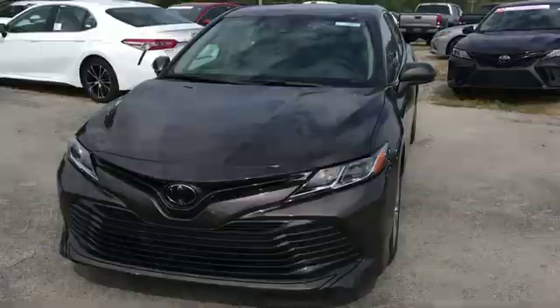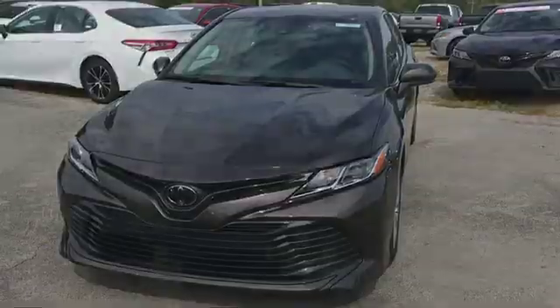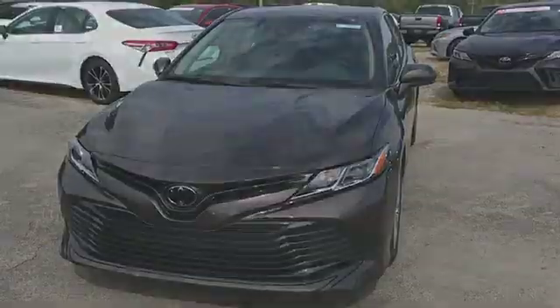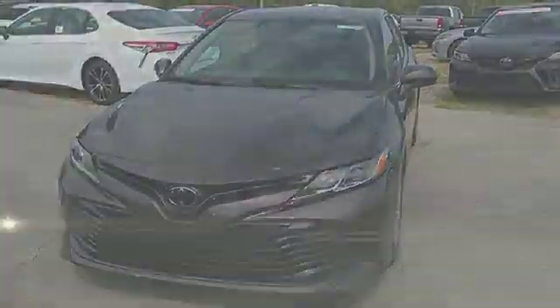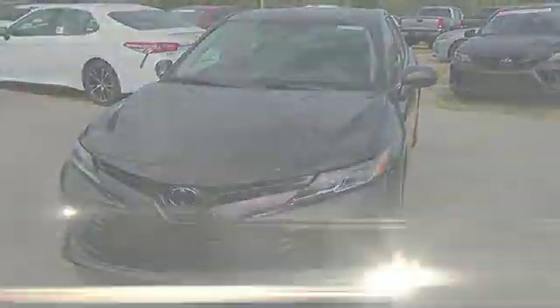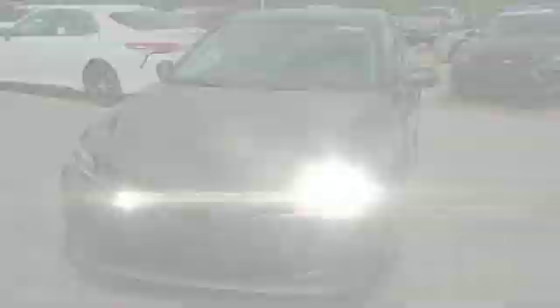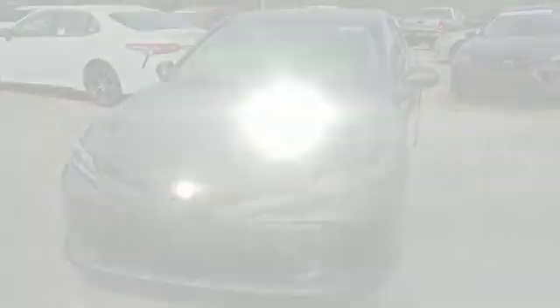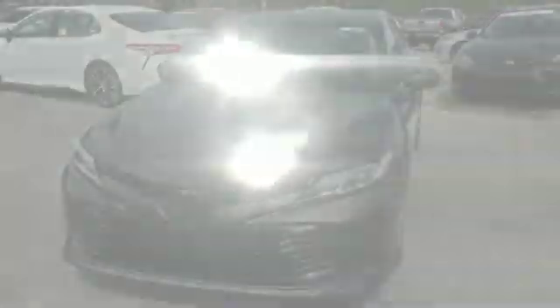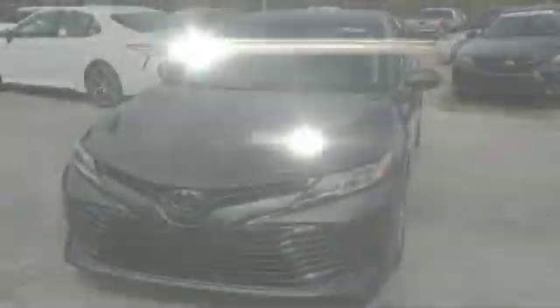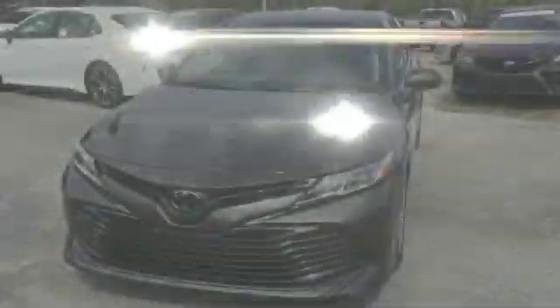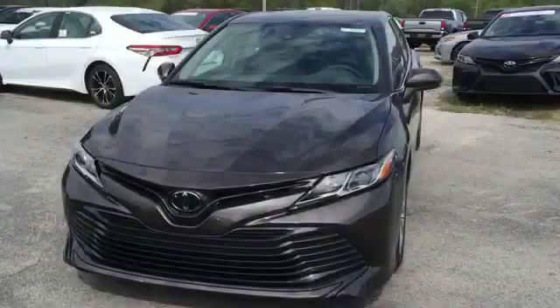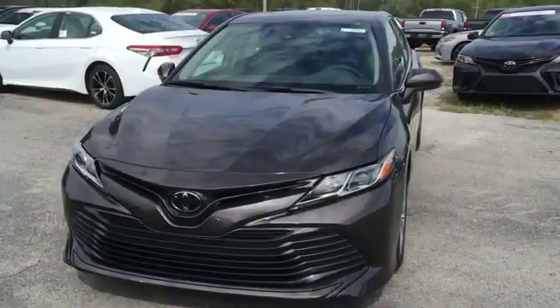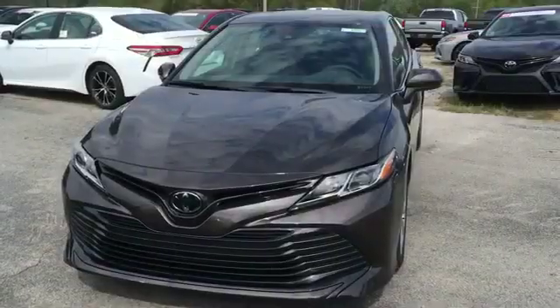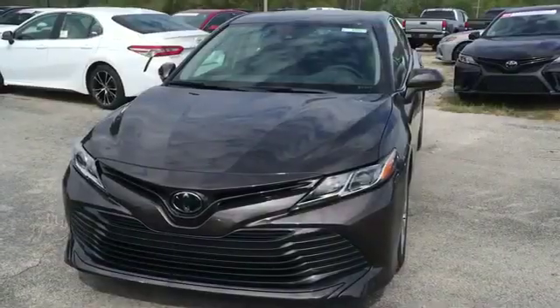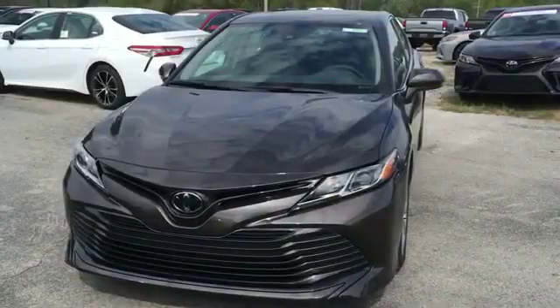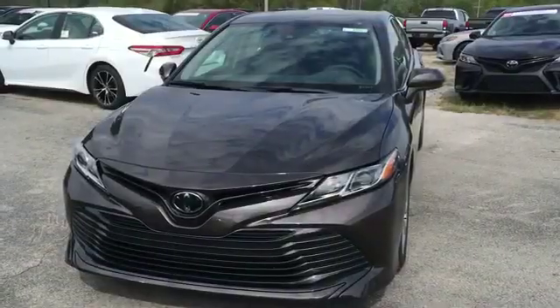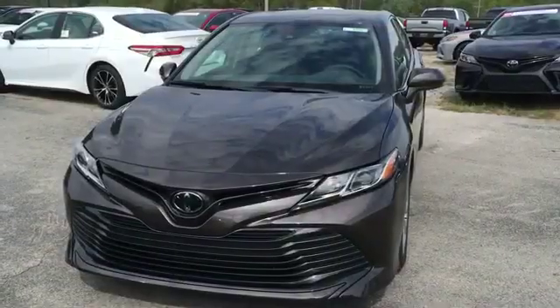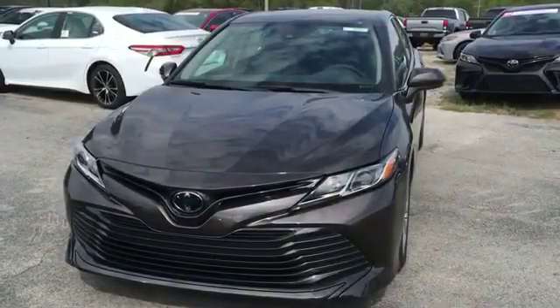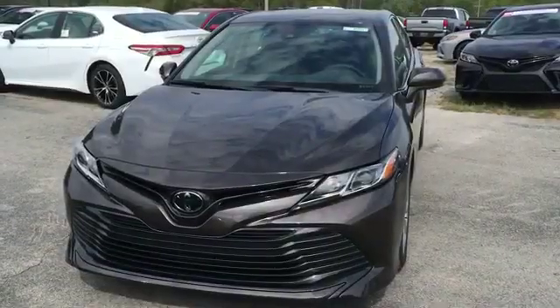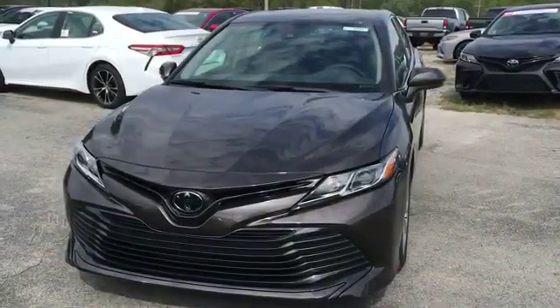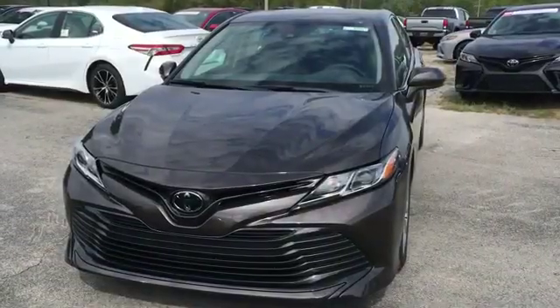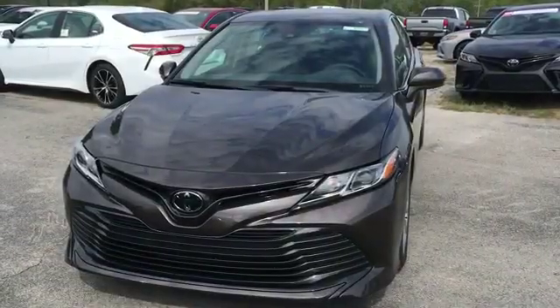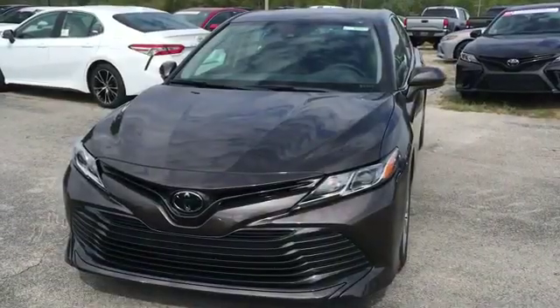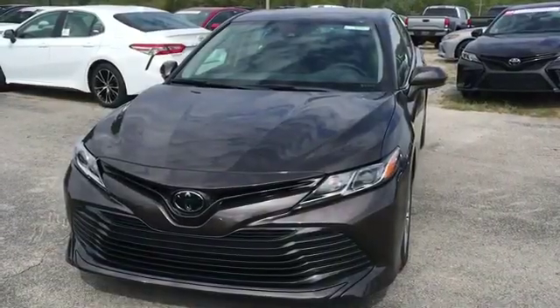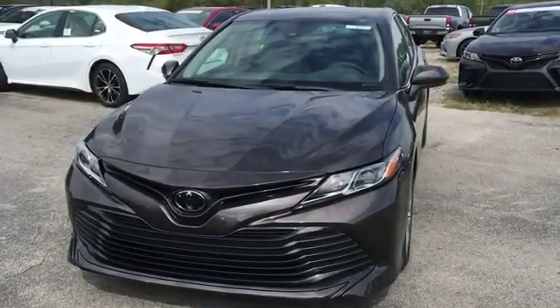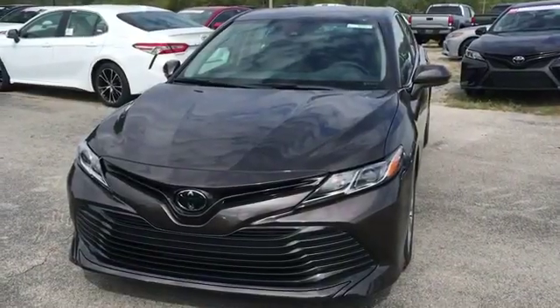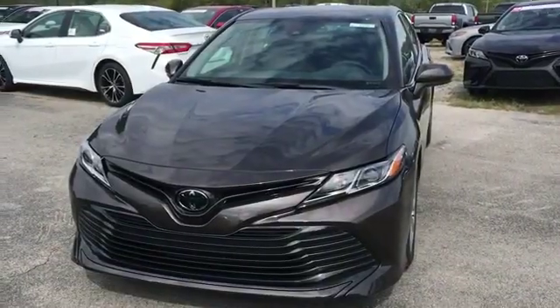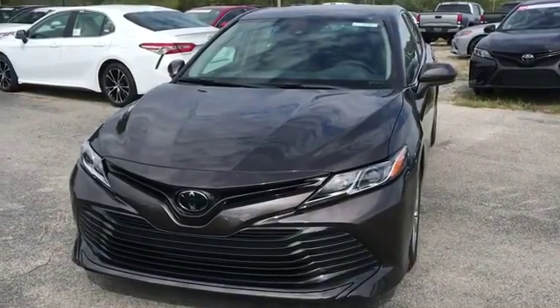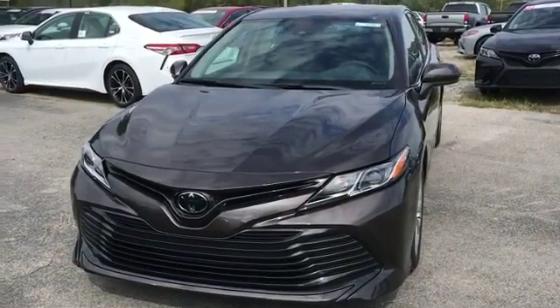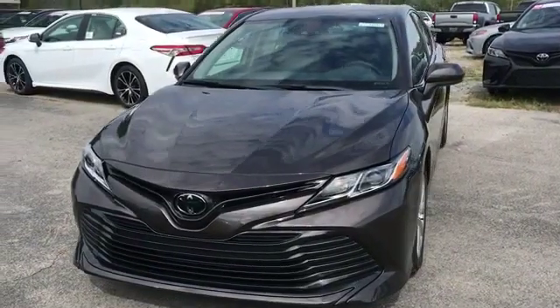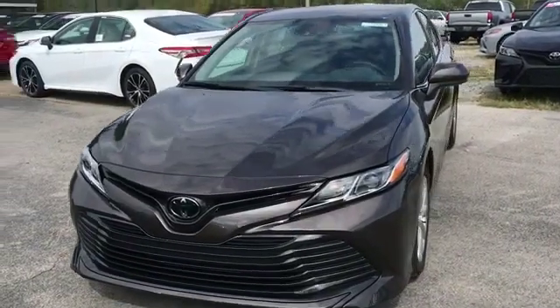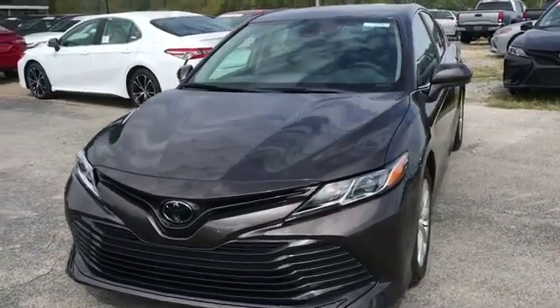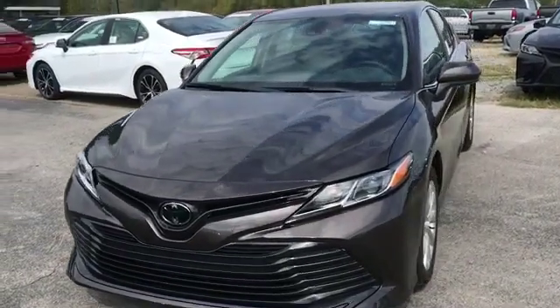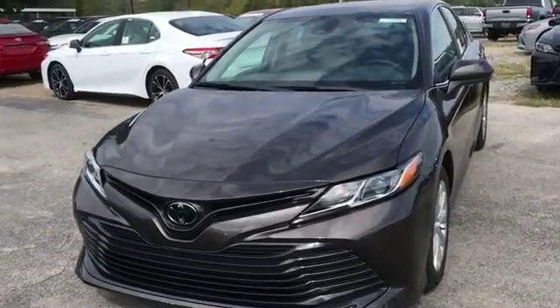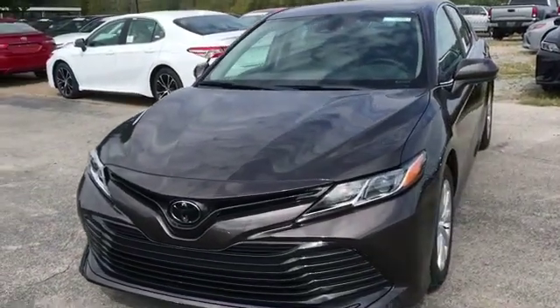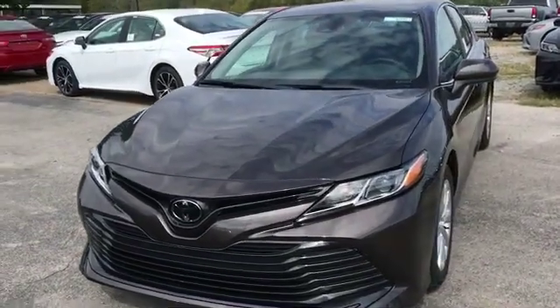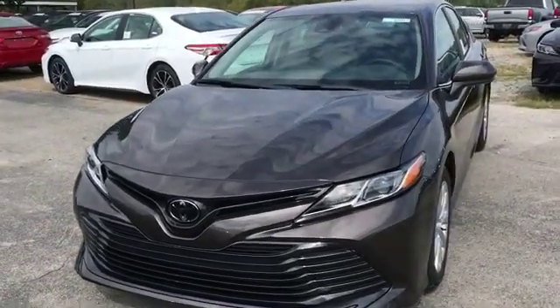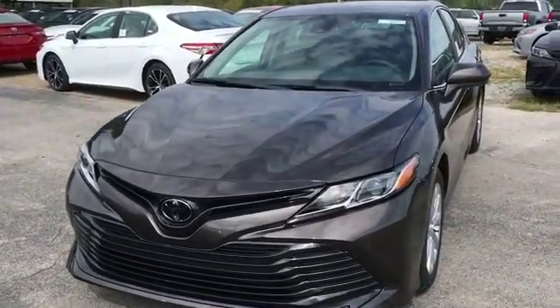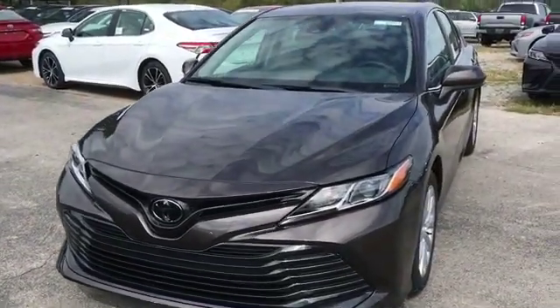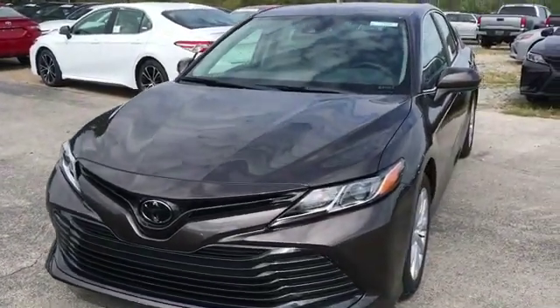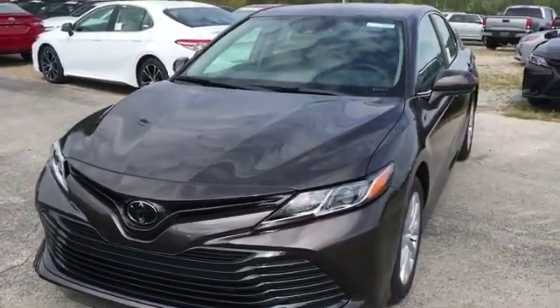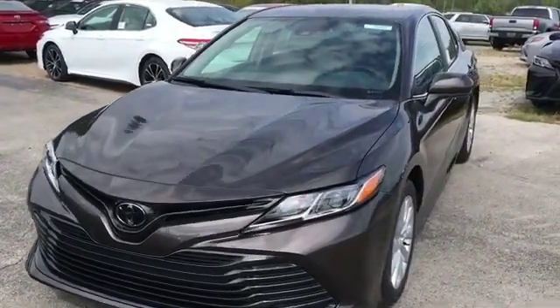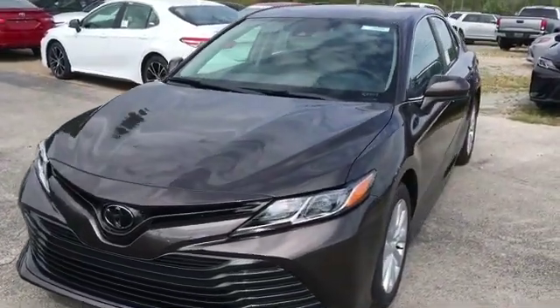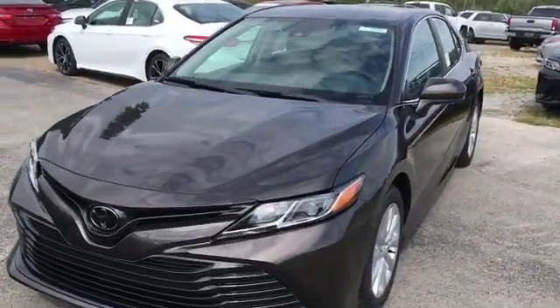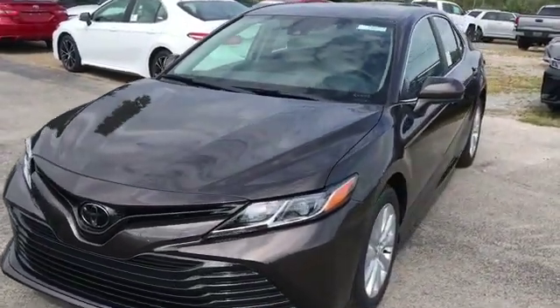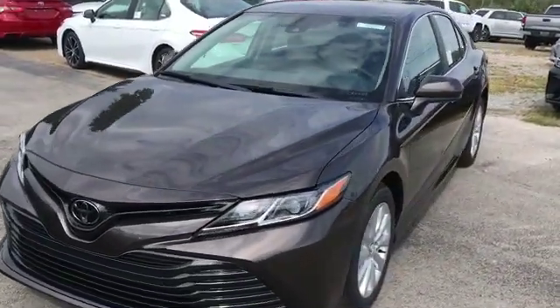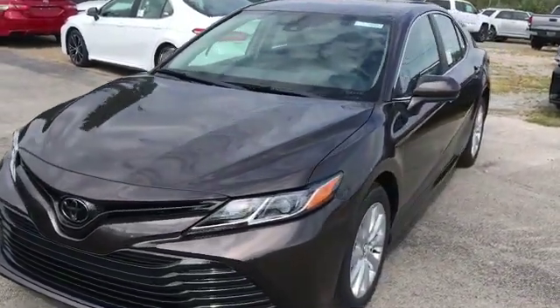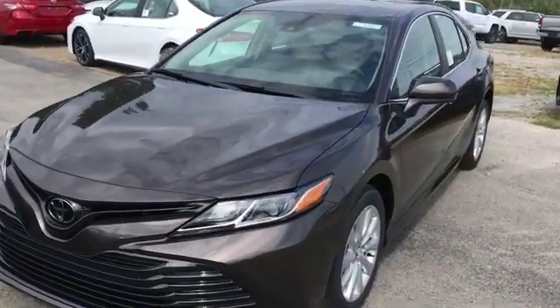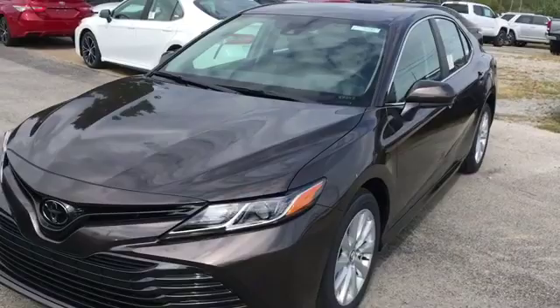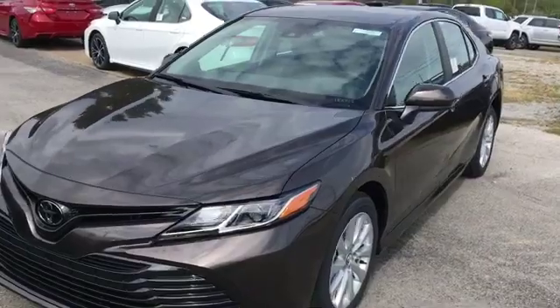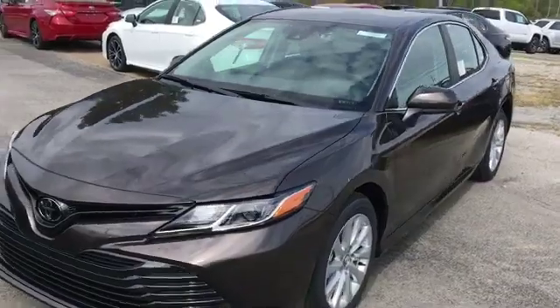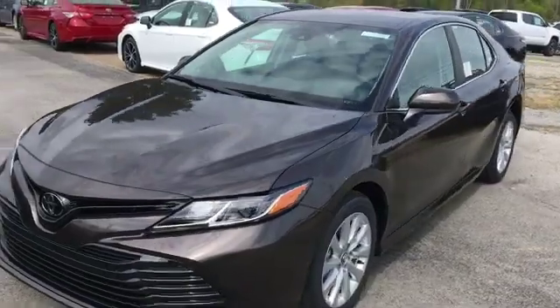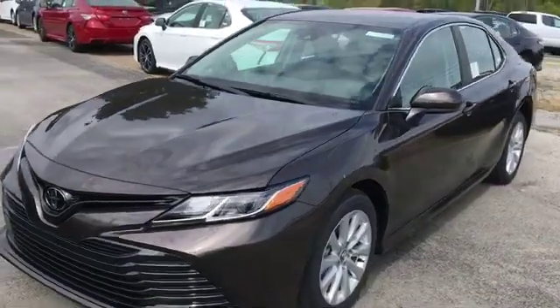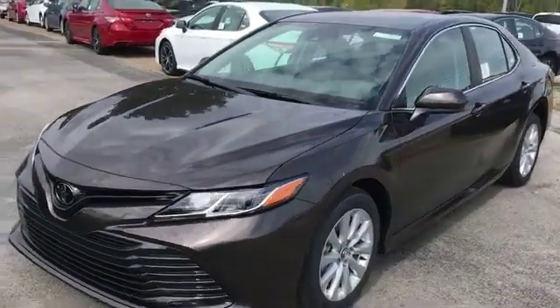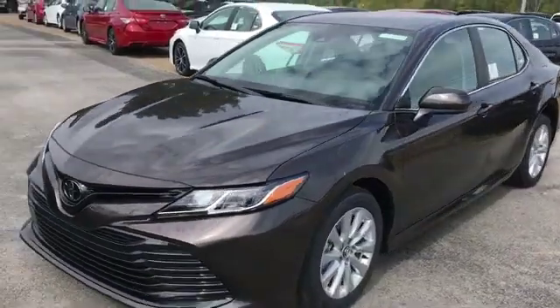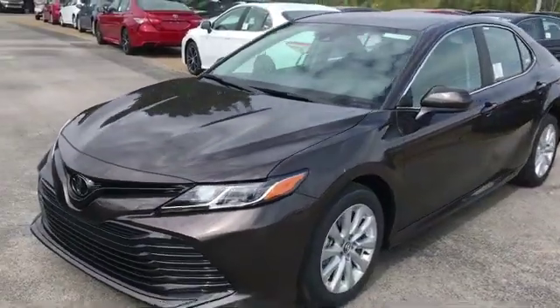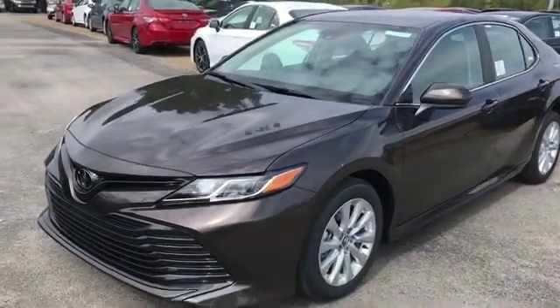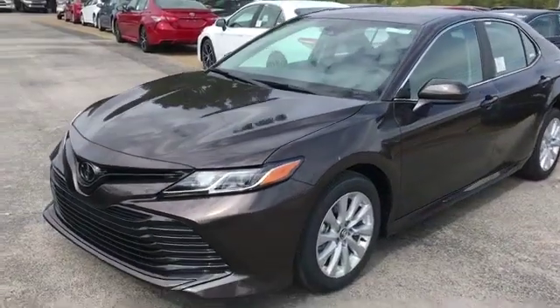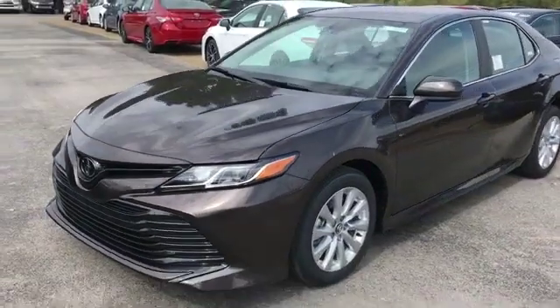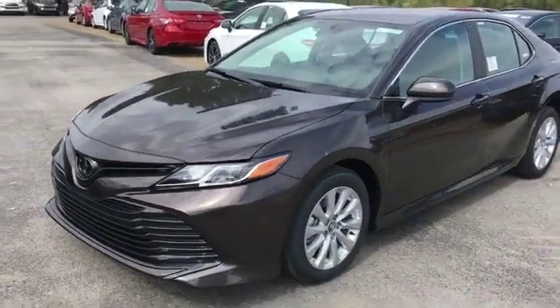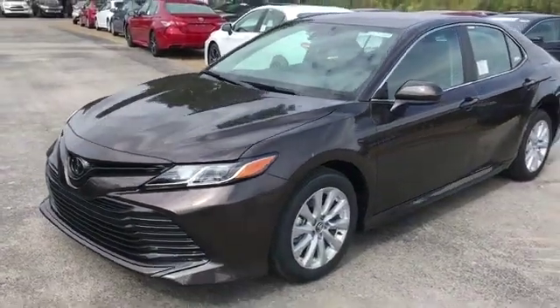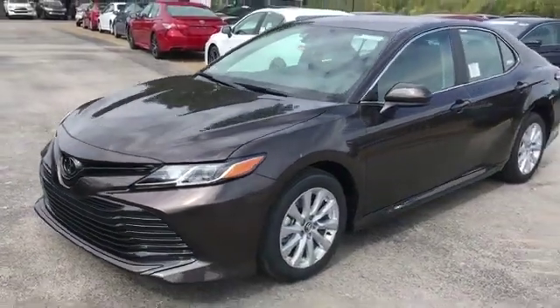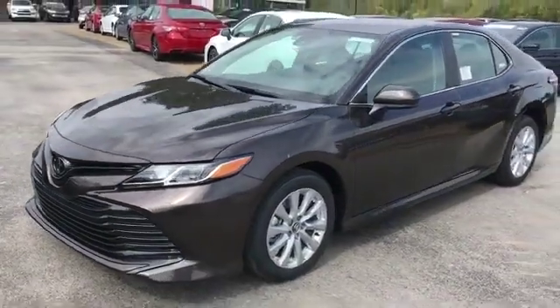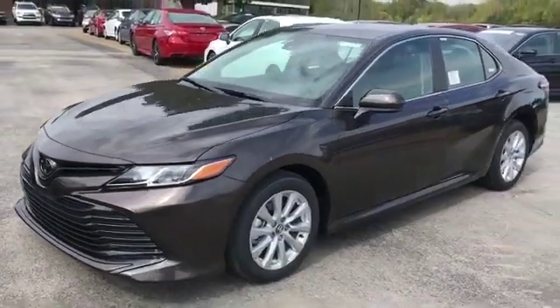2020 Toyota Camry. This sedan combines safety and comfort with style and performance.